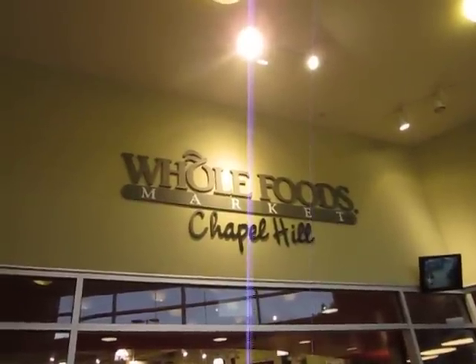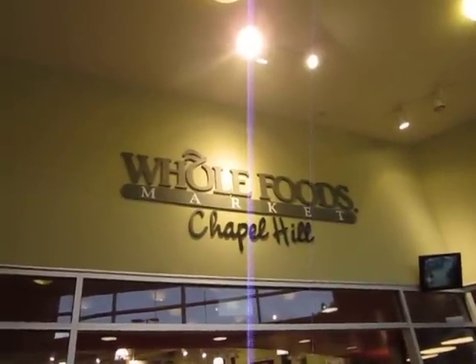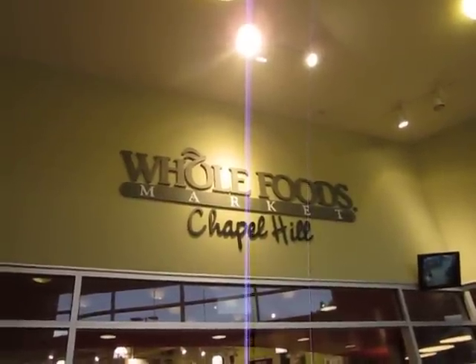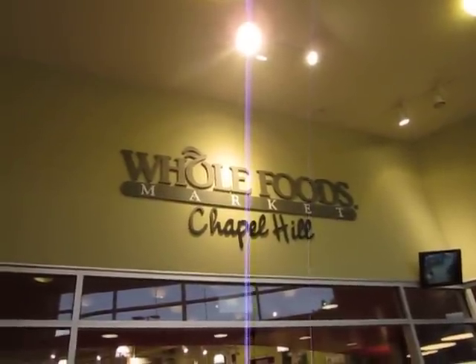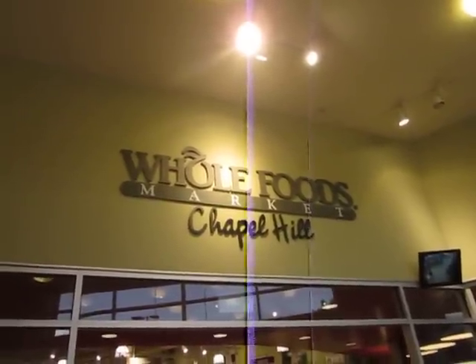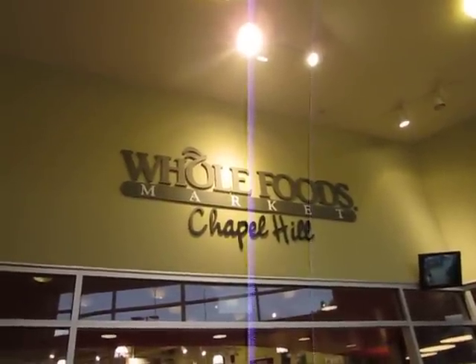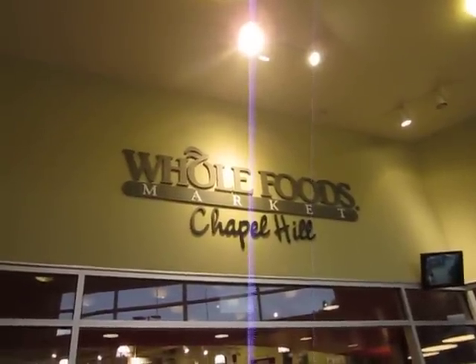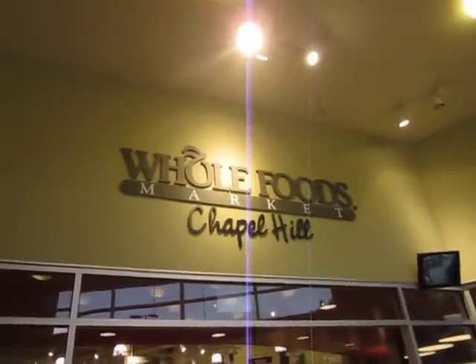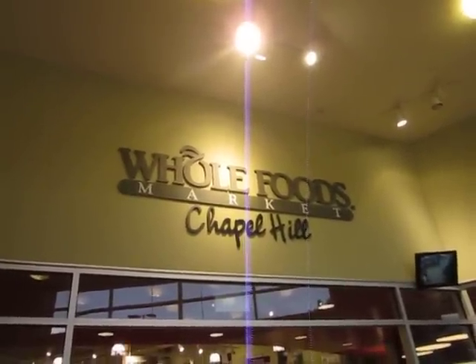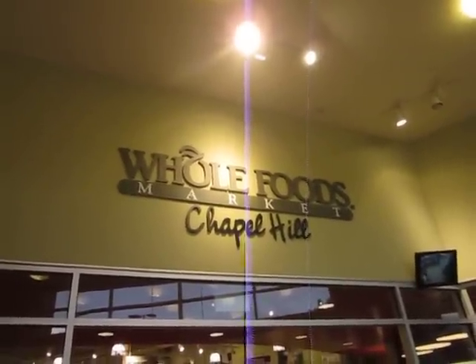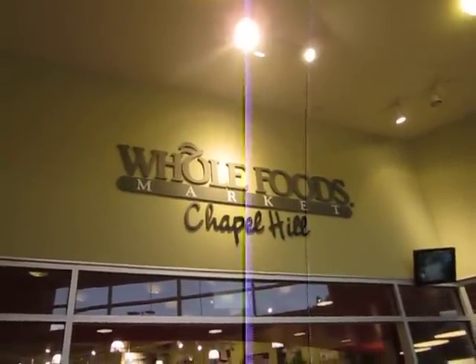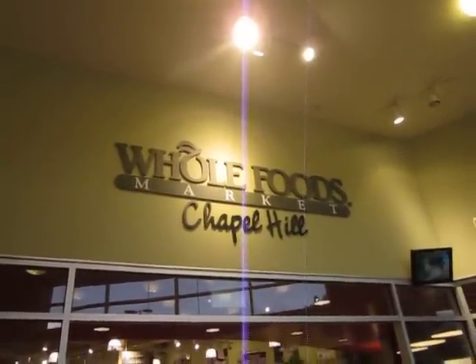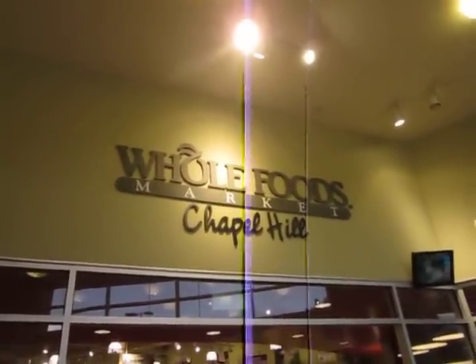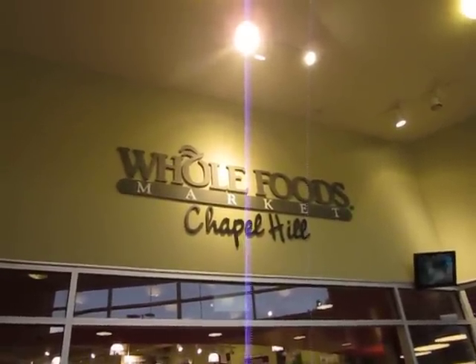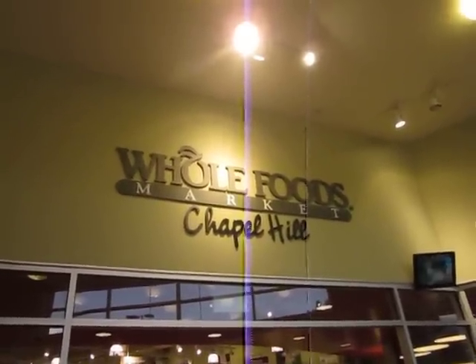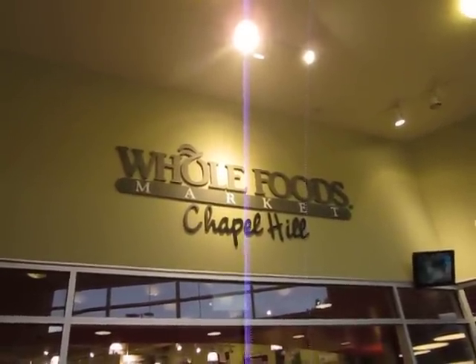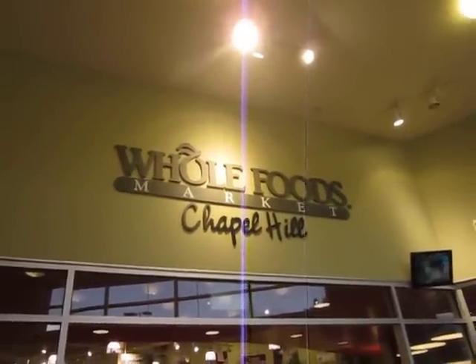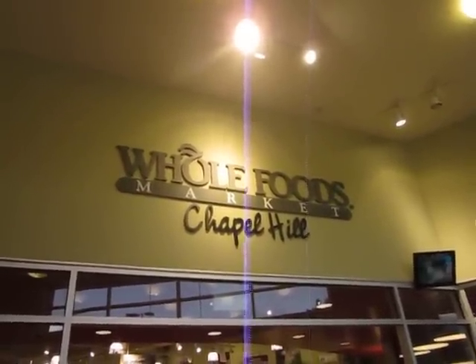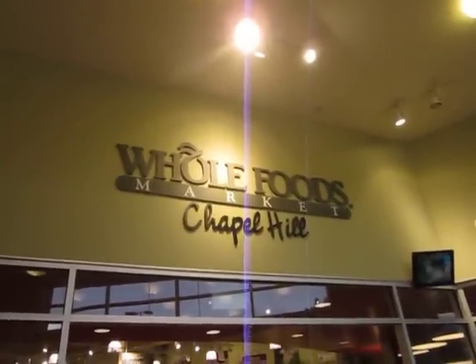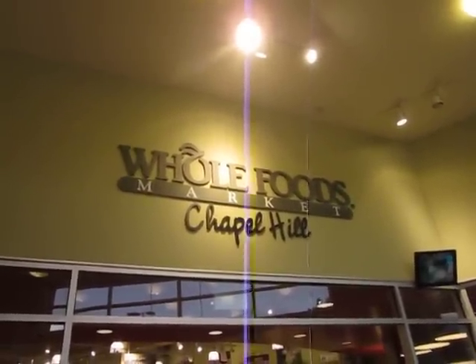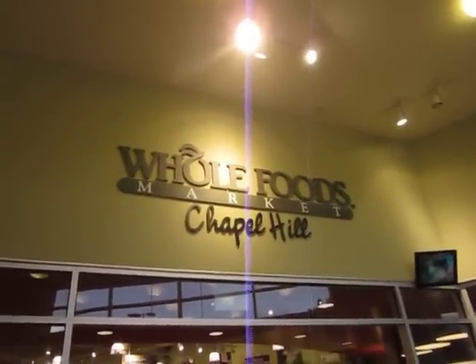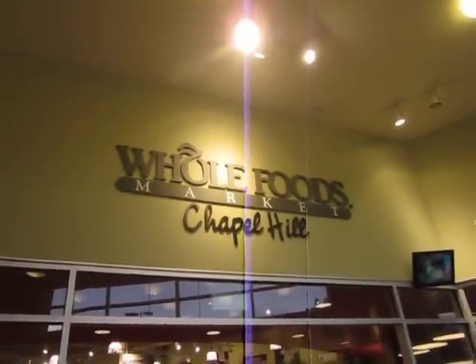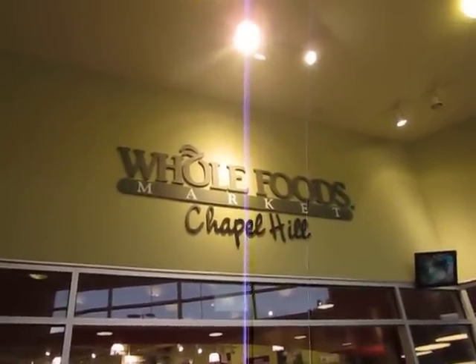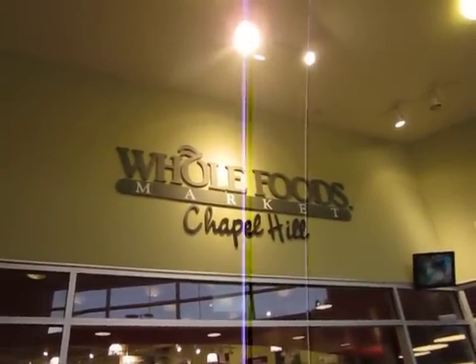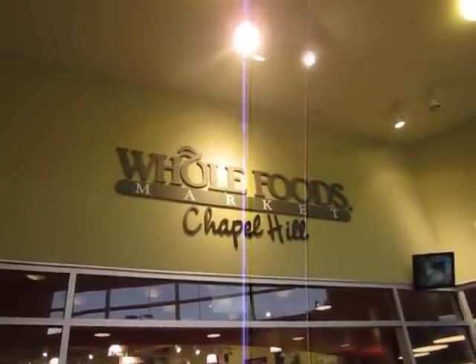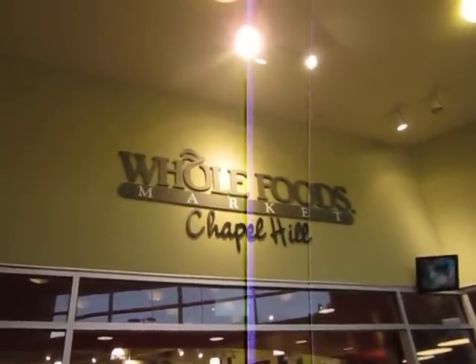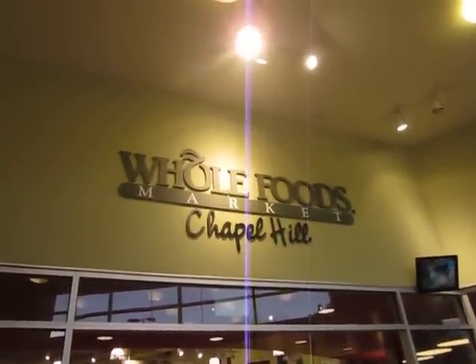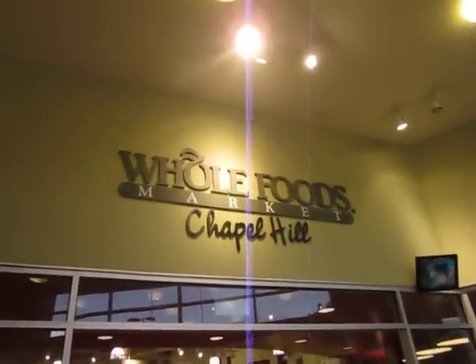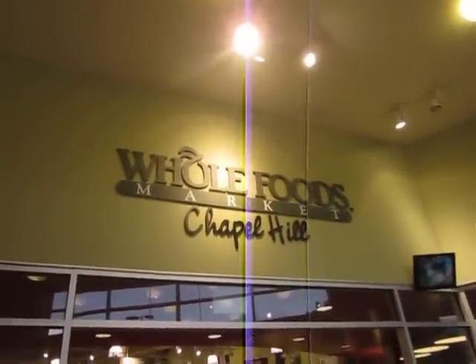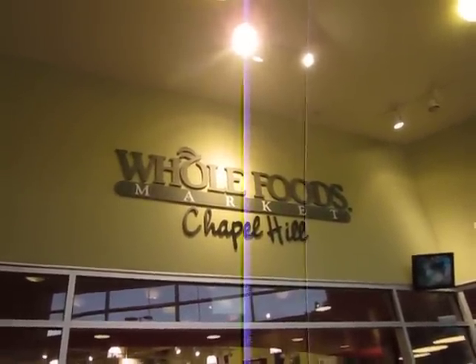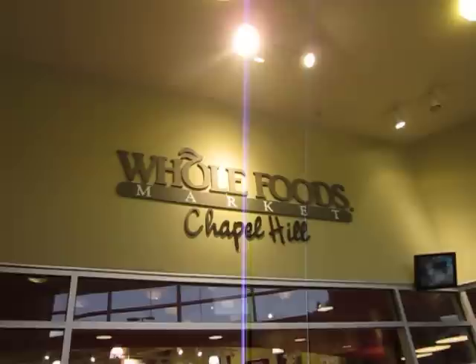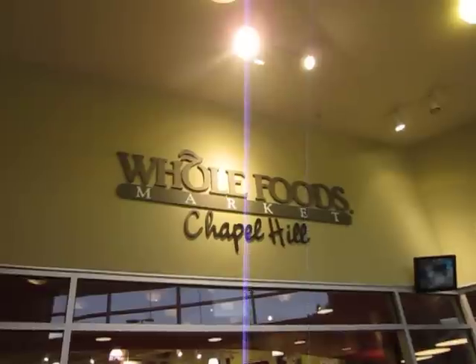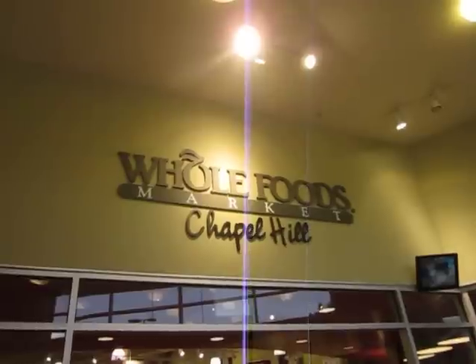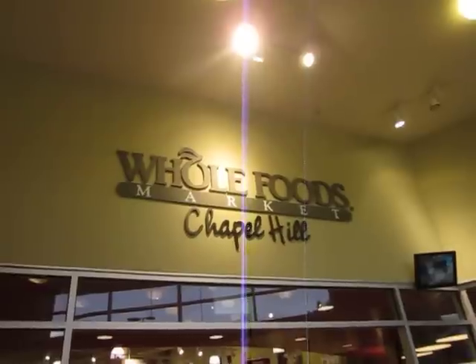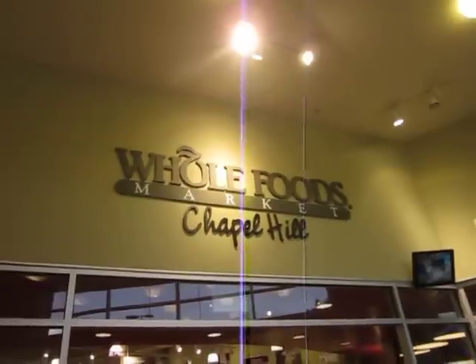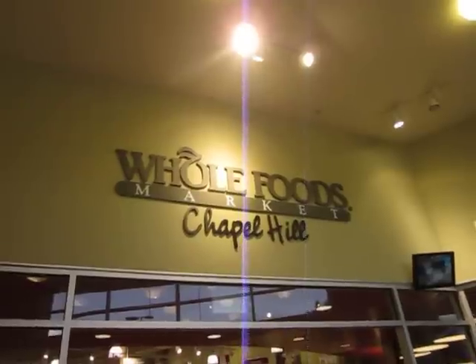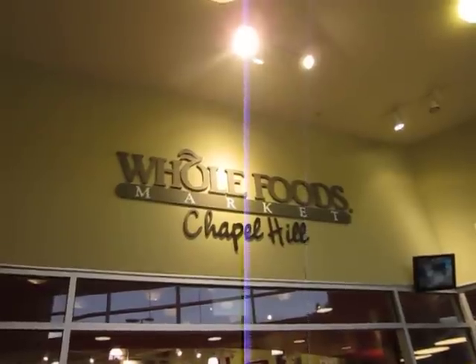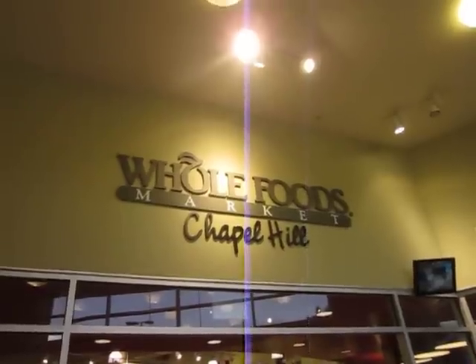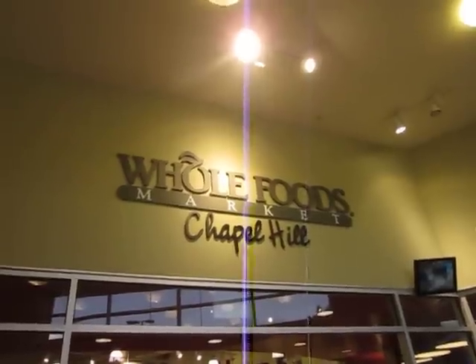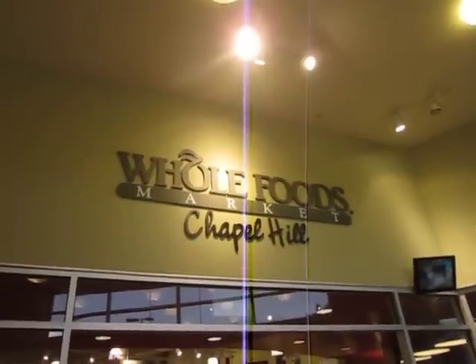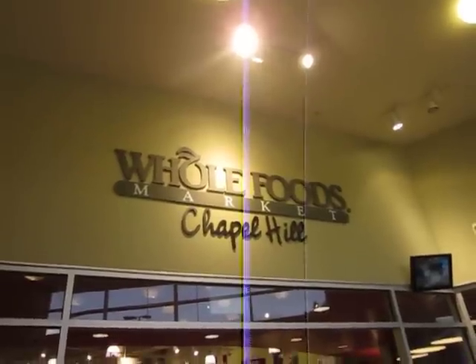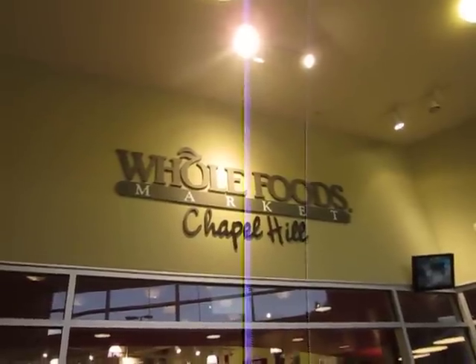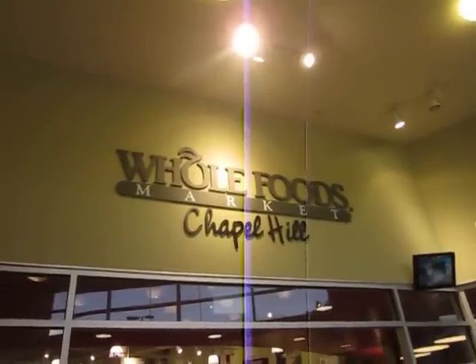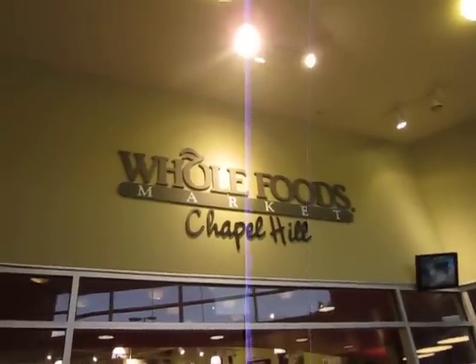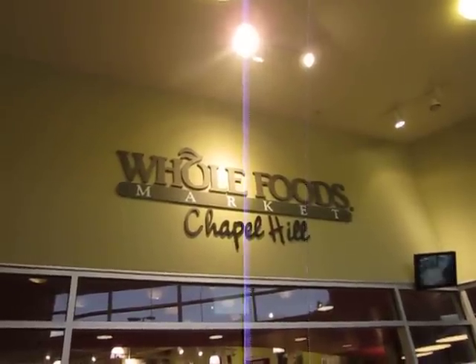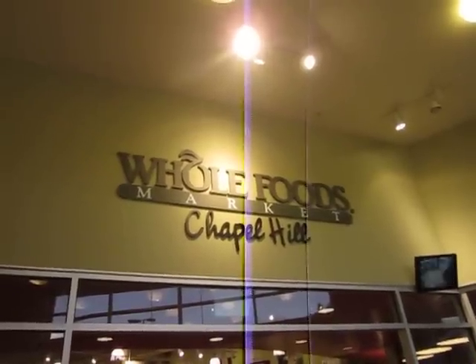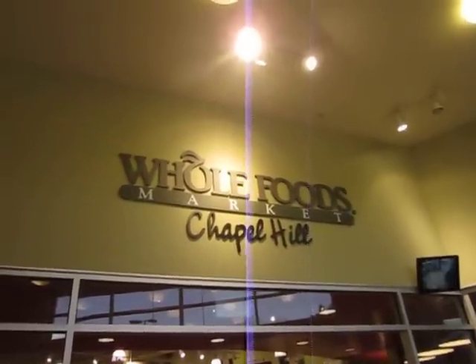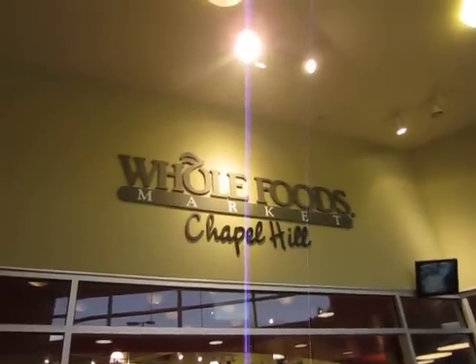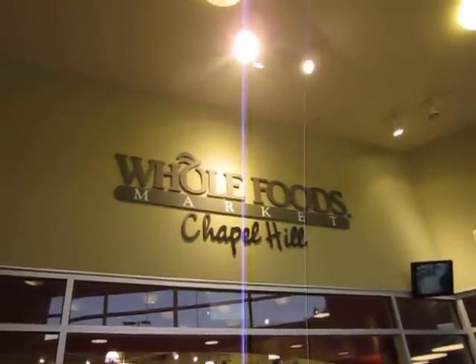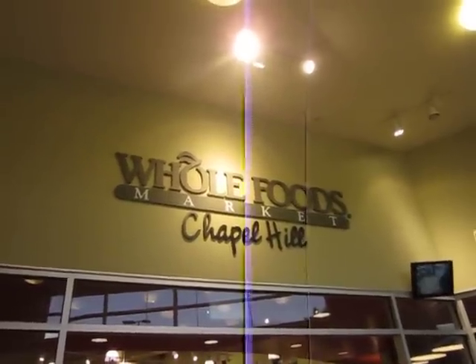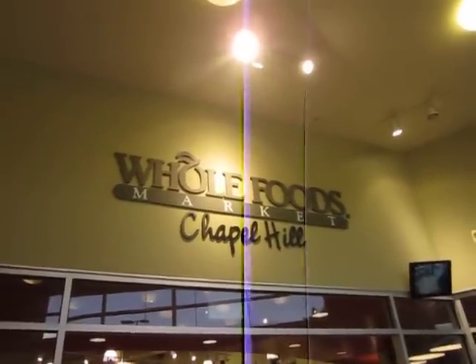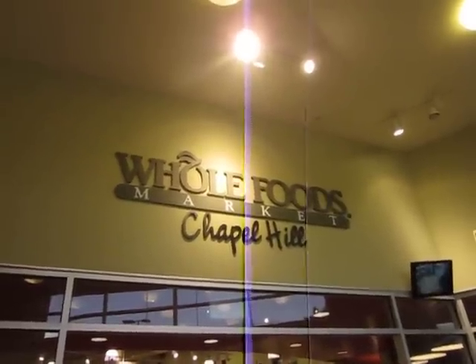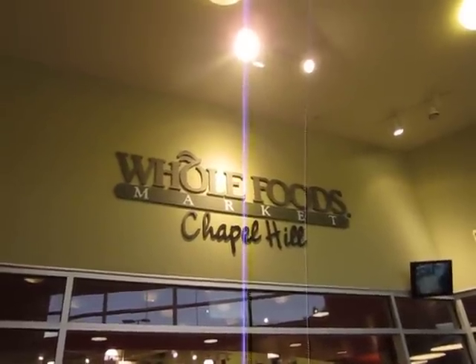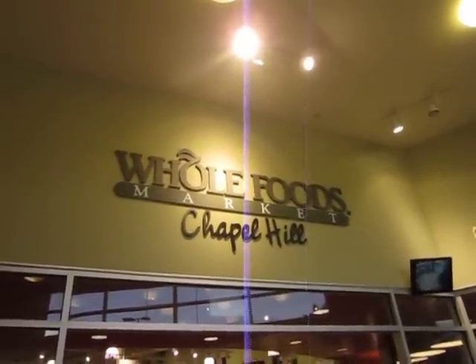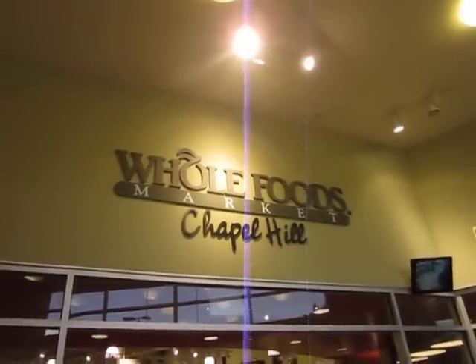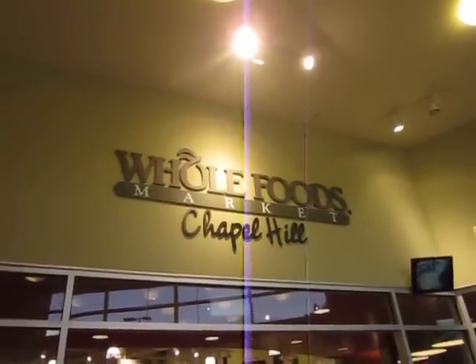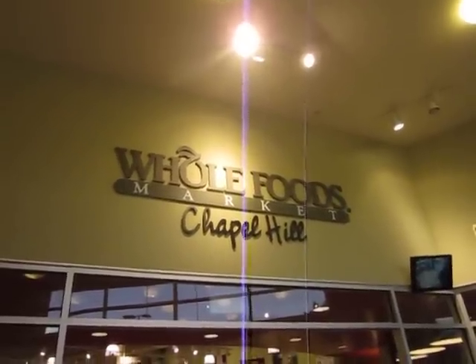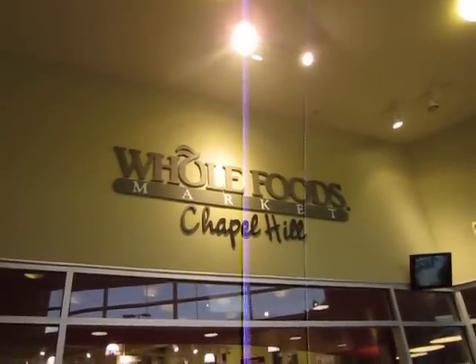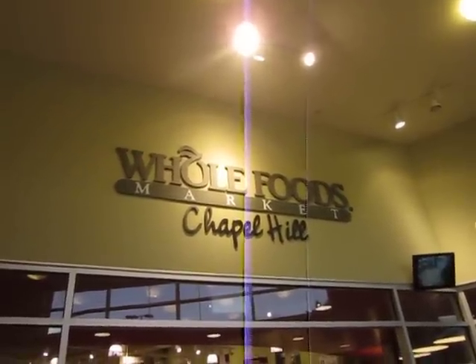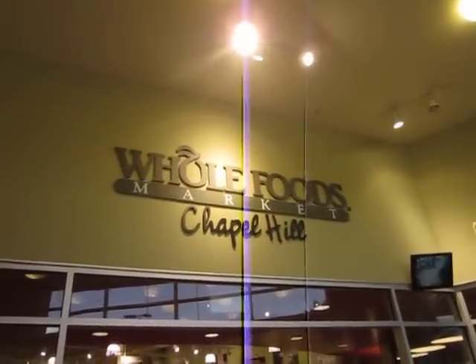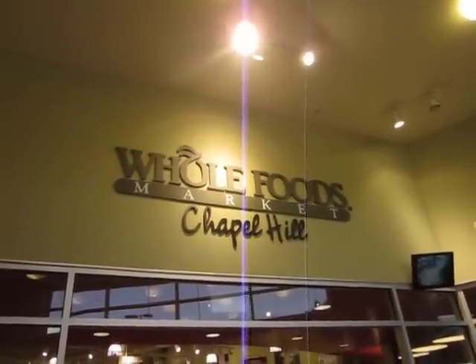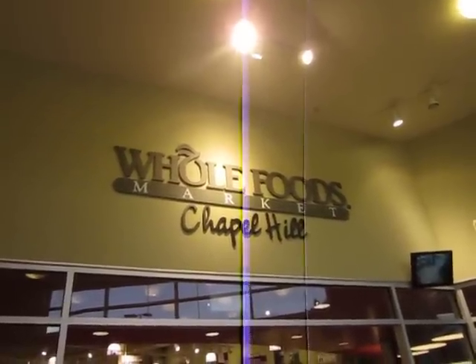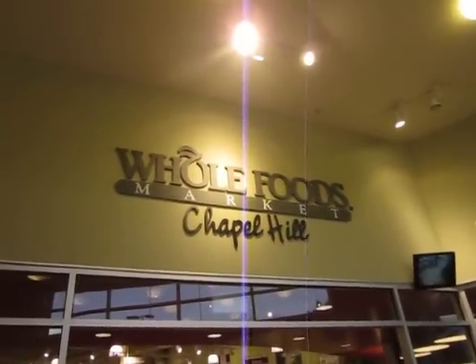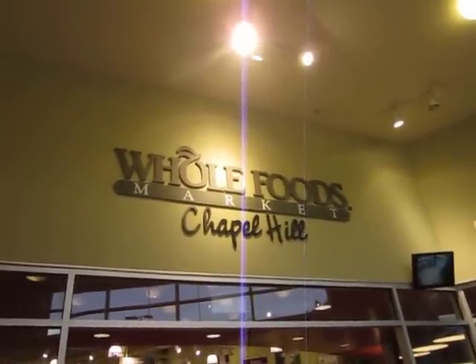Hi folks, Nan Bajani Tierra here. I'm at the Whole Foods Market in Chapel Hill, Monday, May 14, 2012.